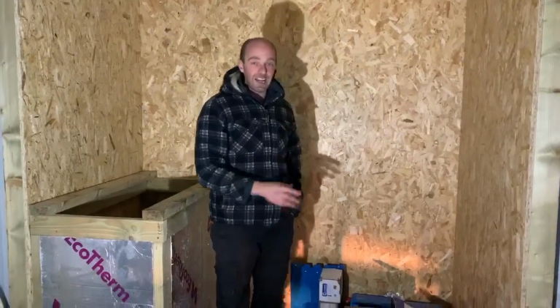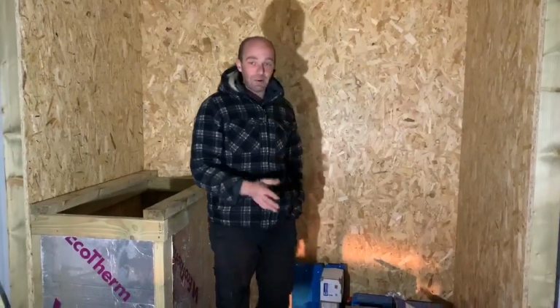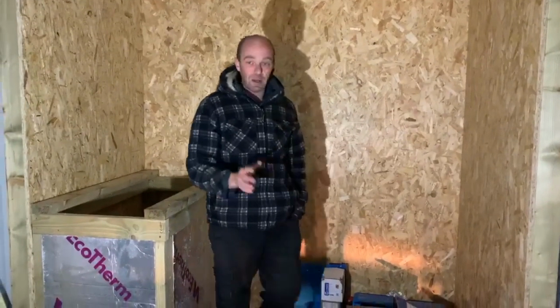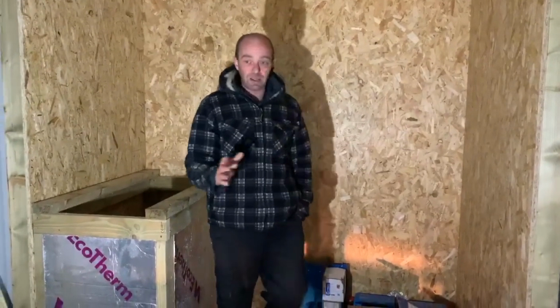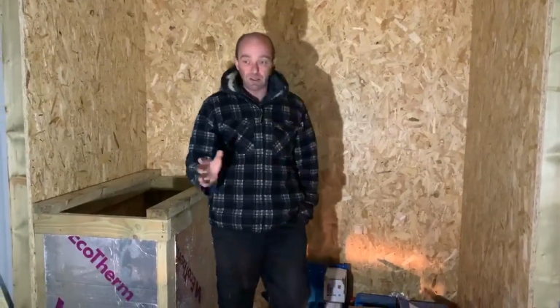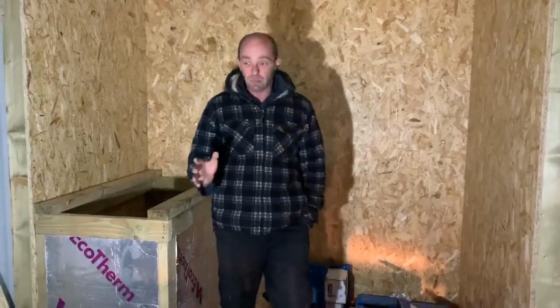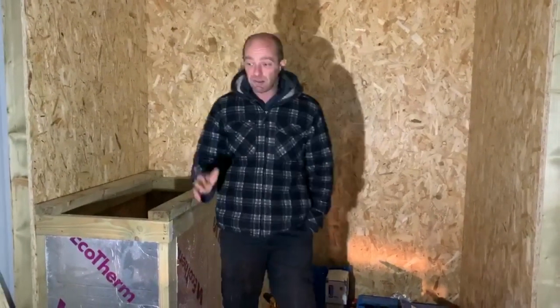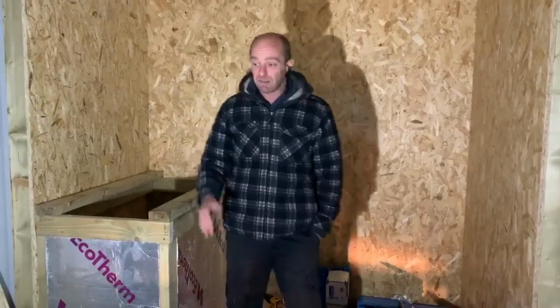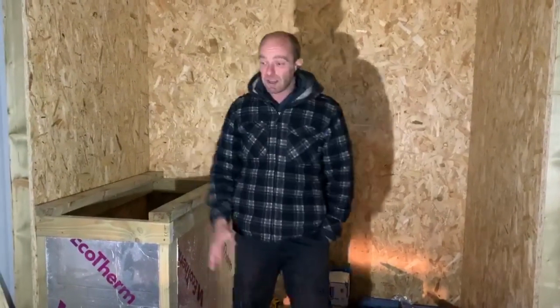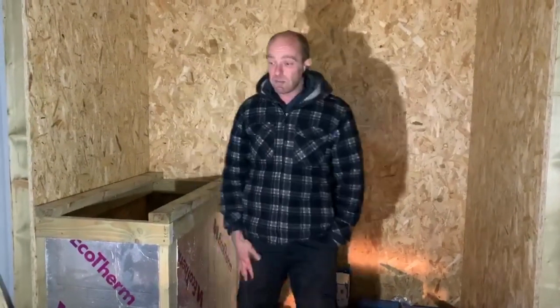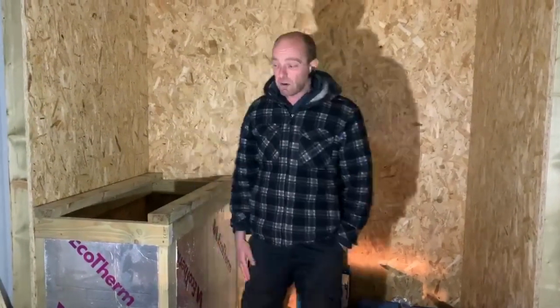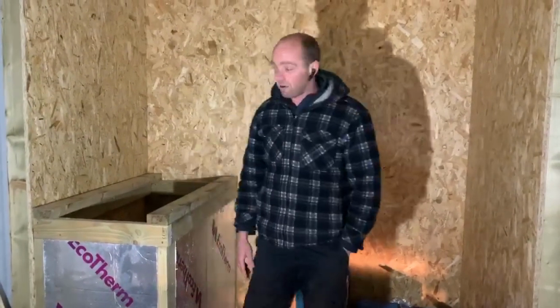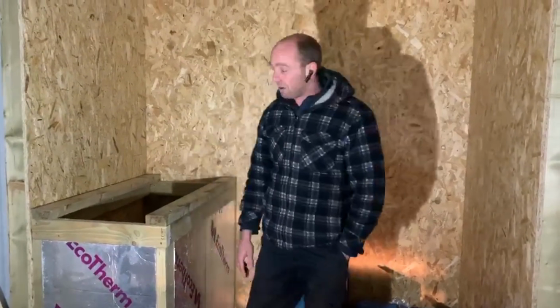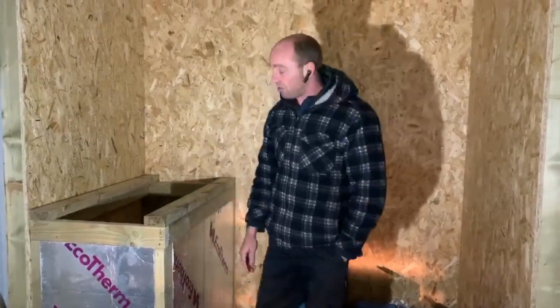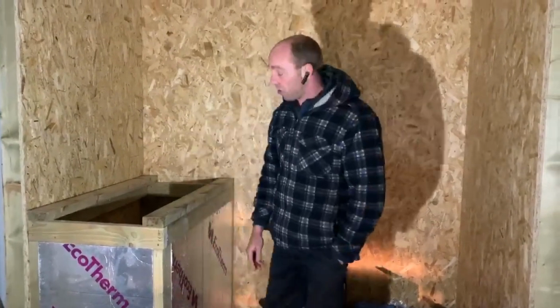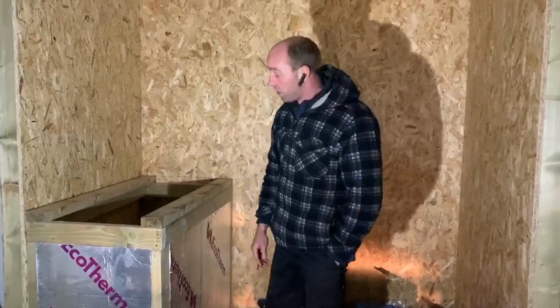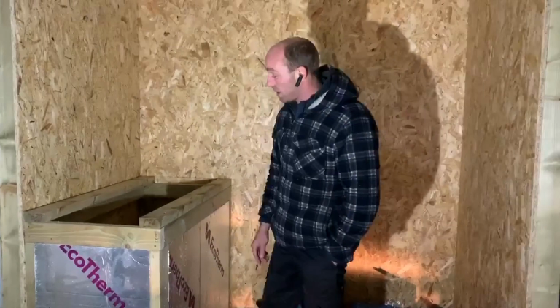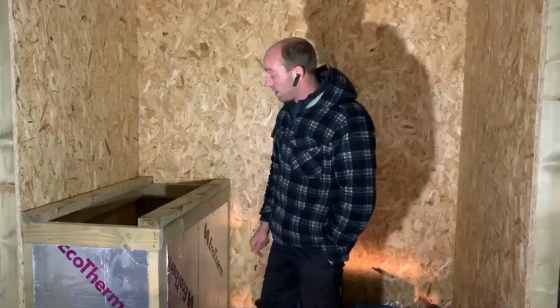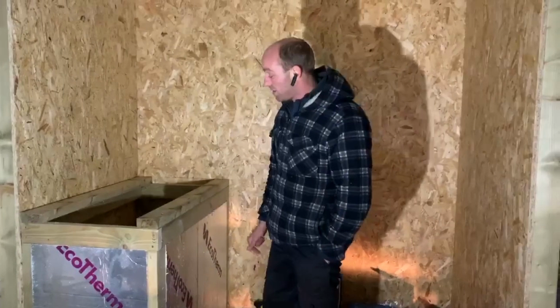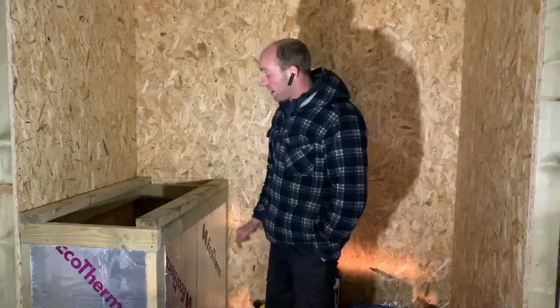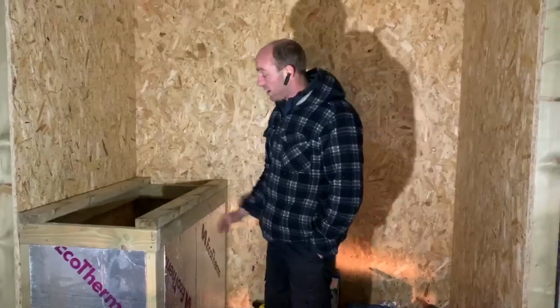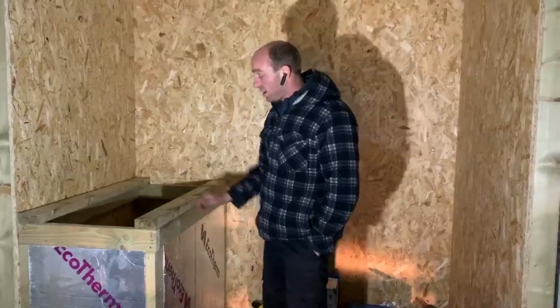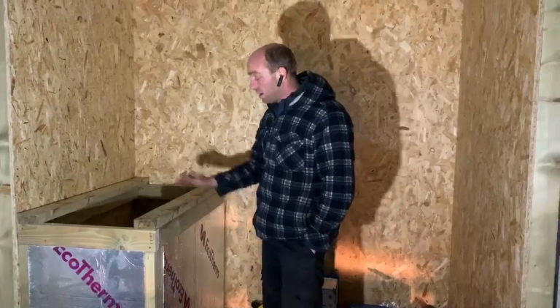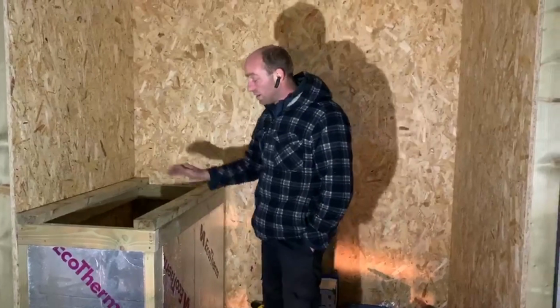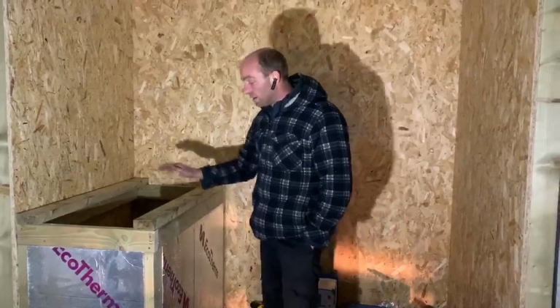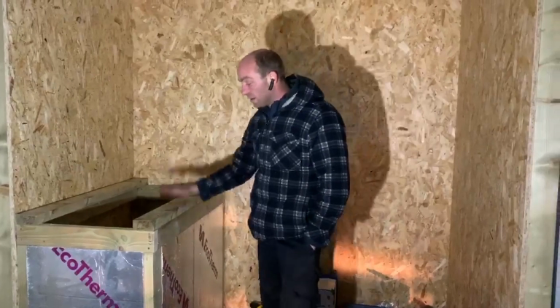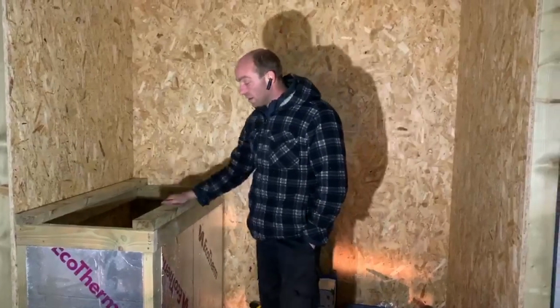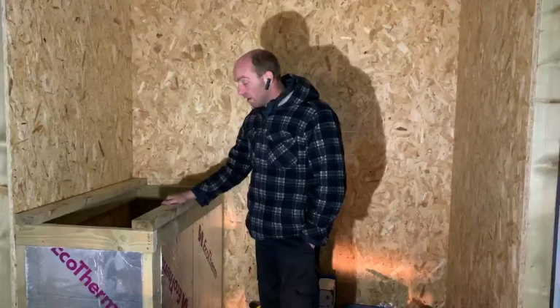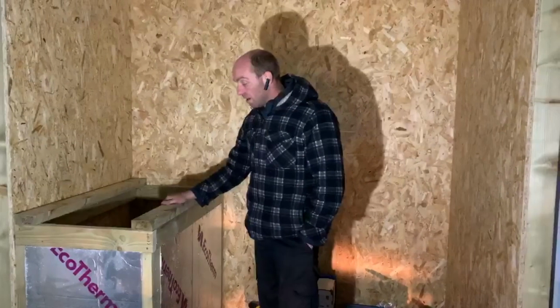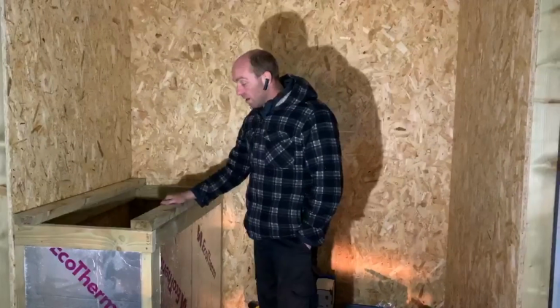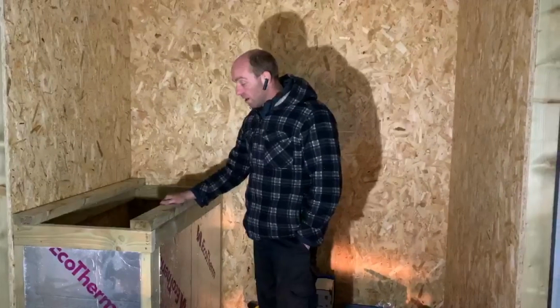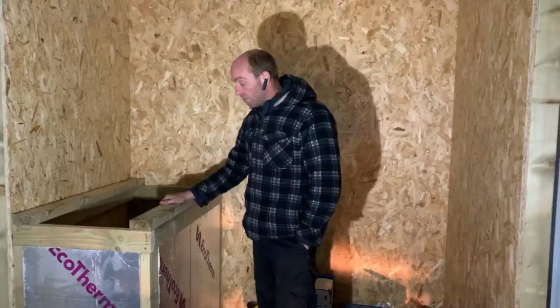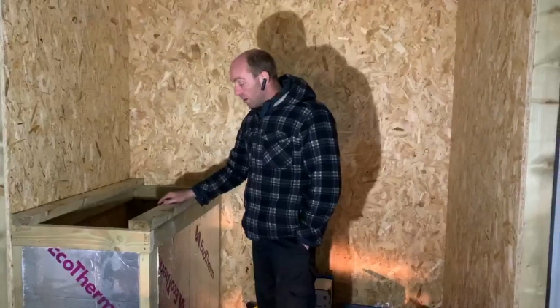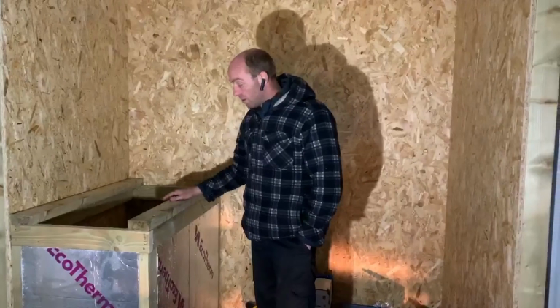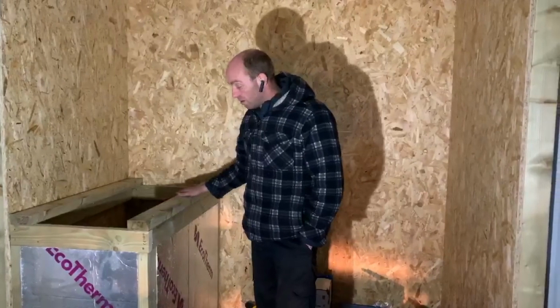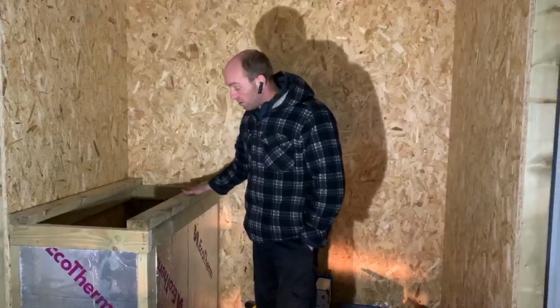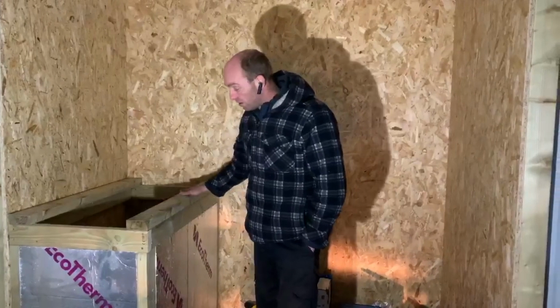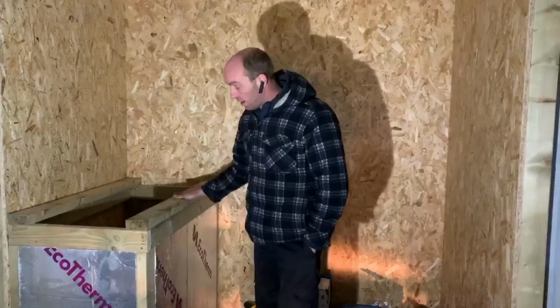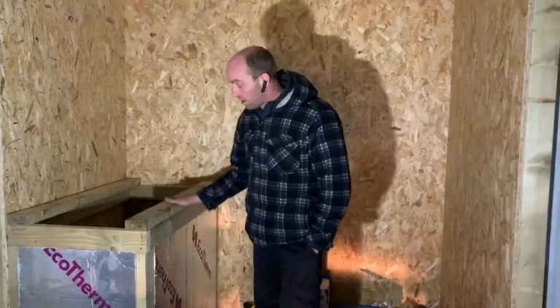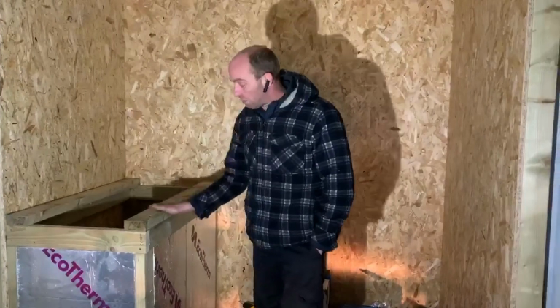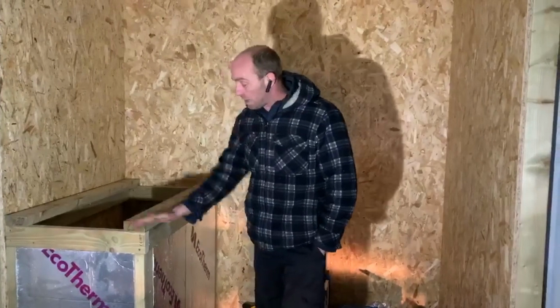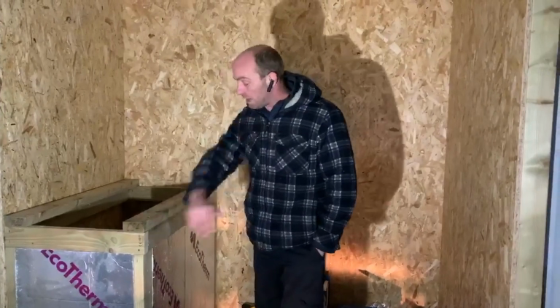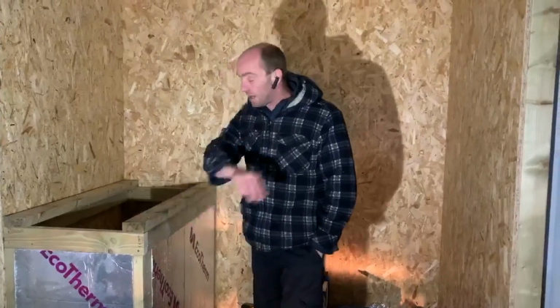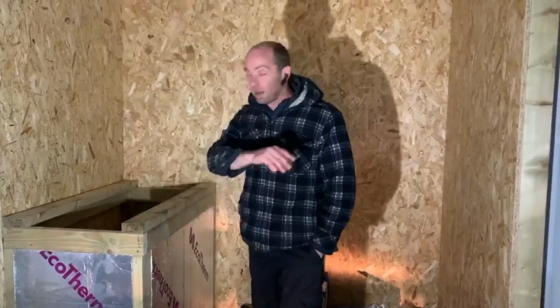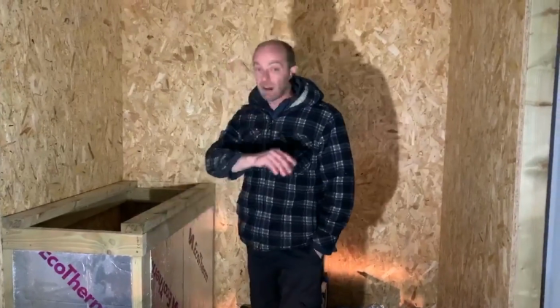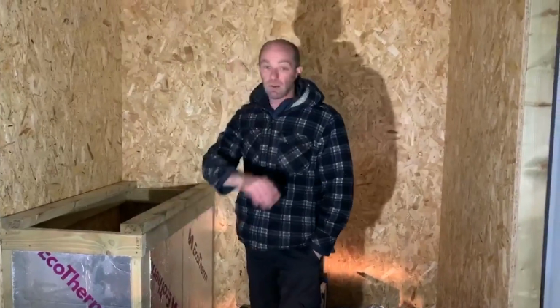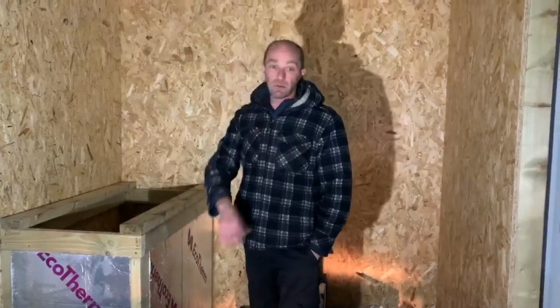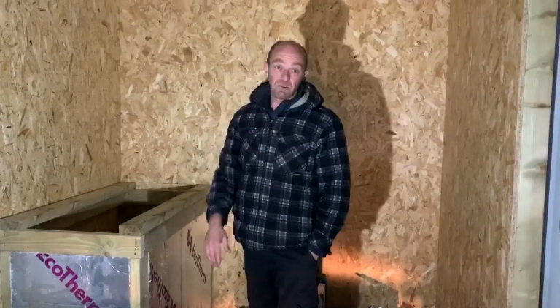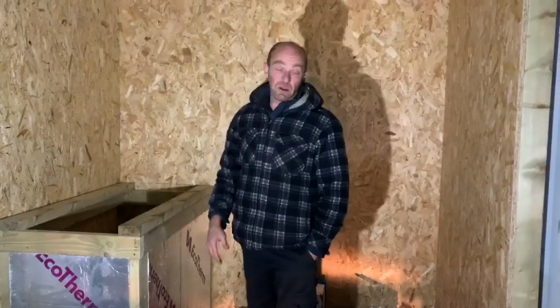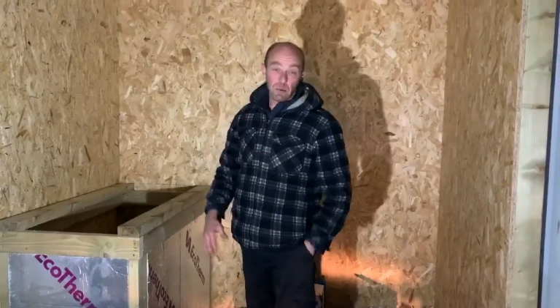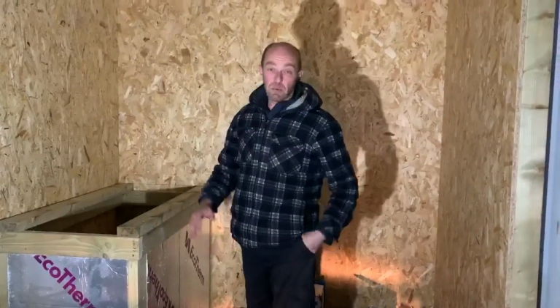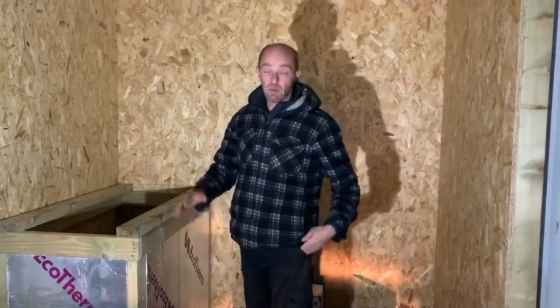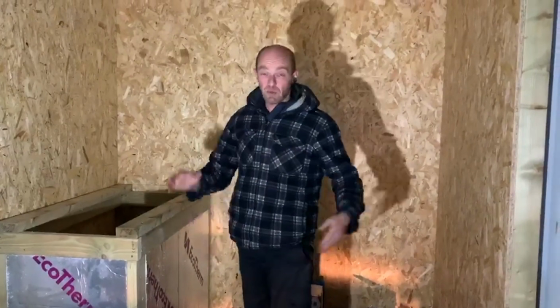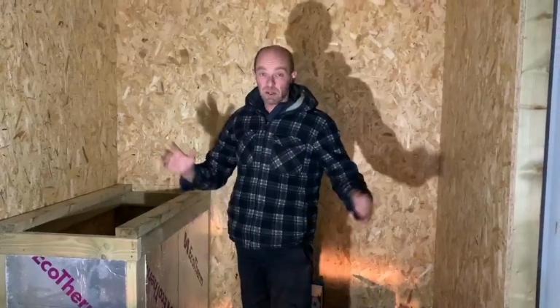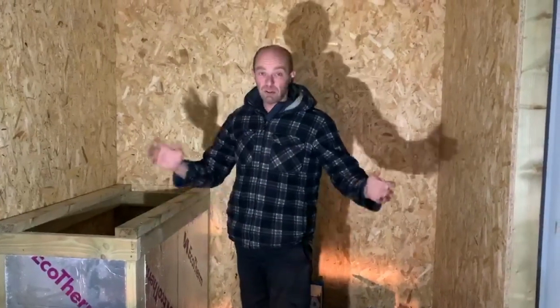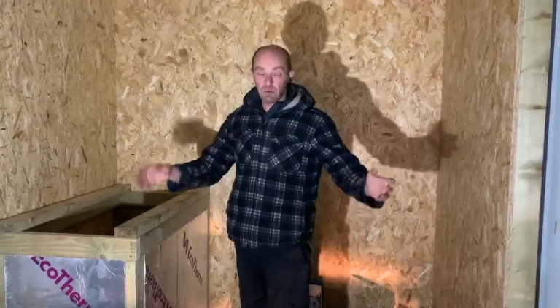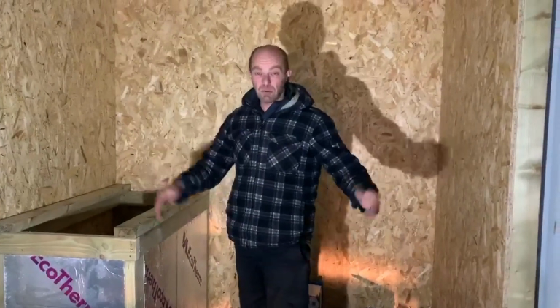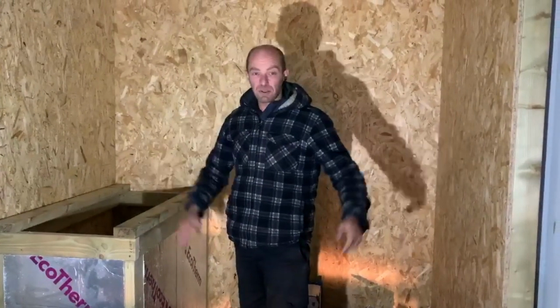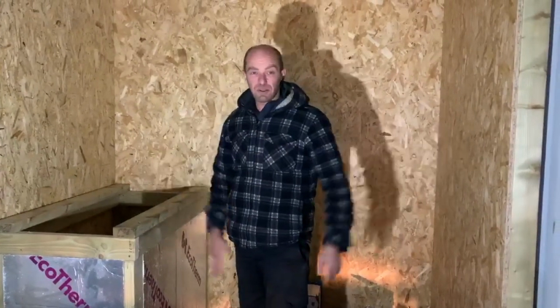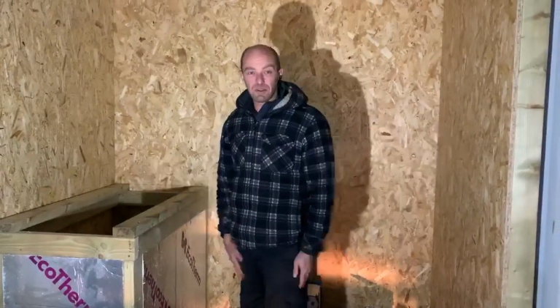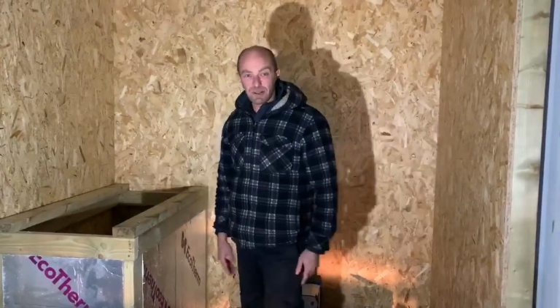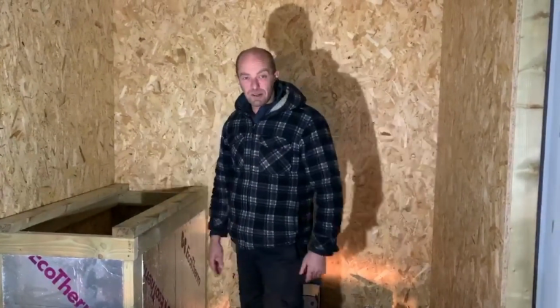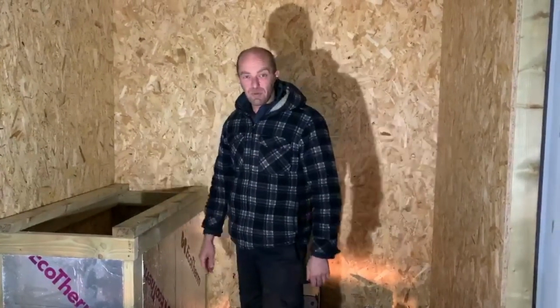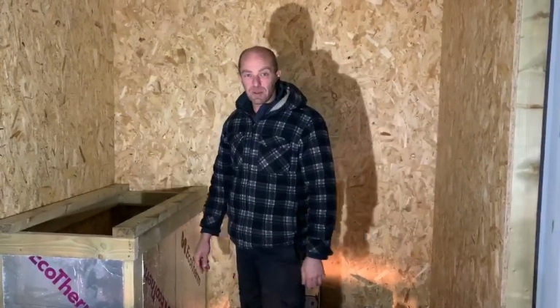Anyway, you'll be seeing more of this shipping container on the other side of the planet, and also when we're finished we'll do another video.